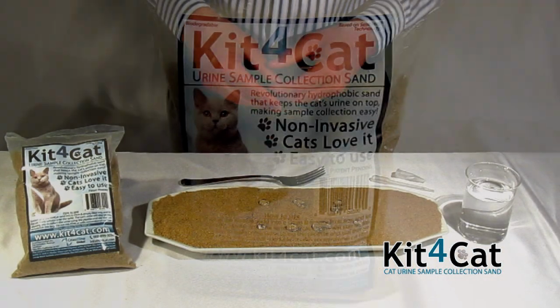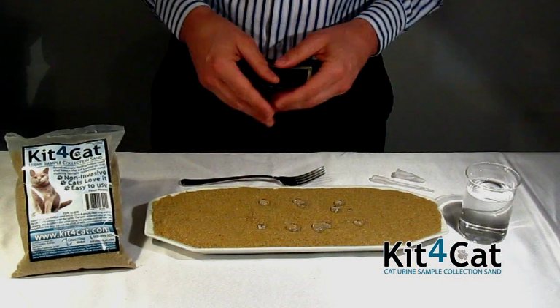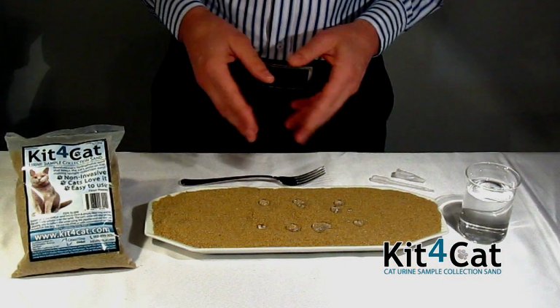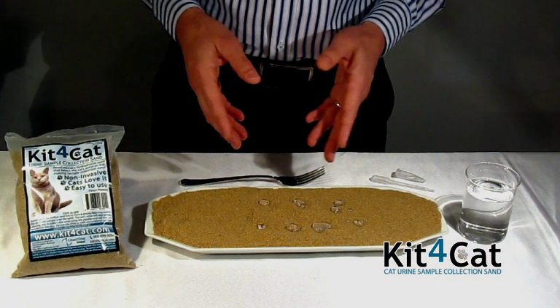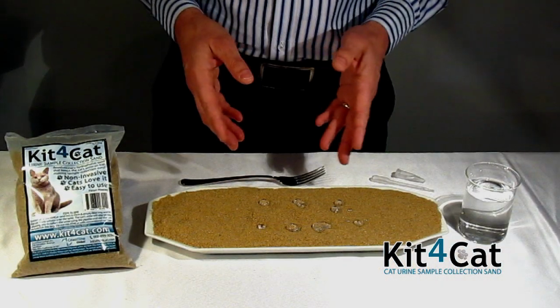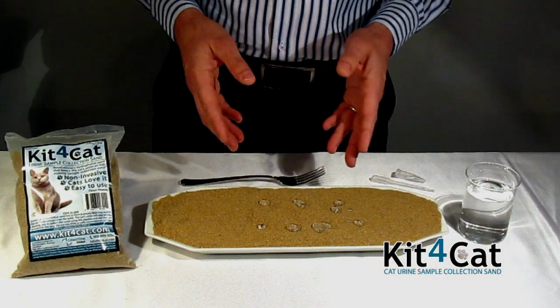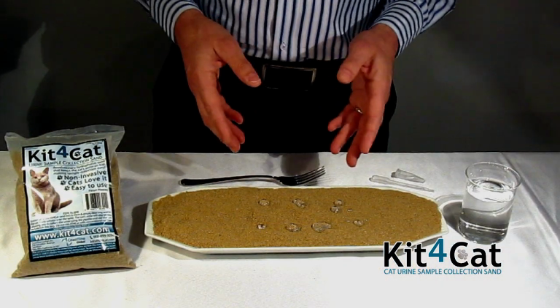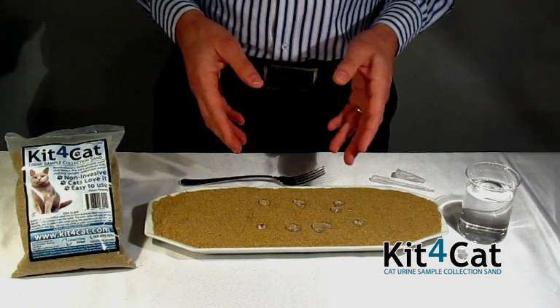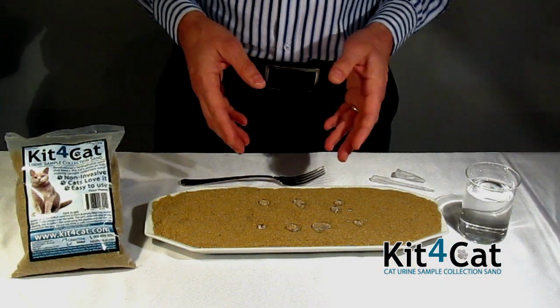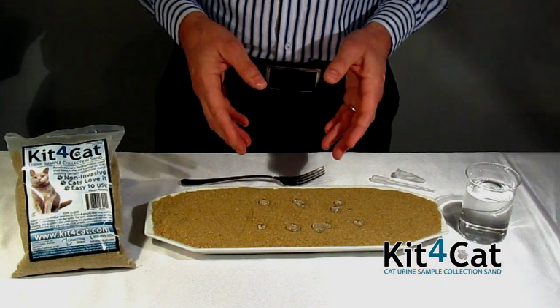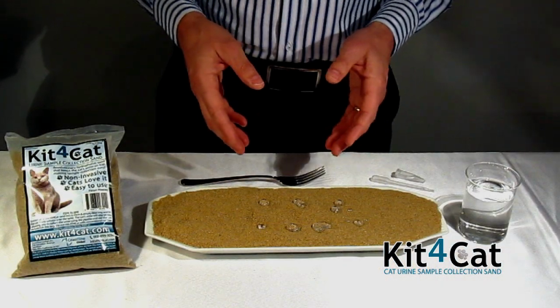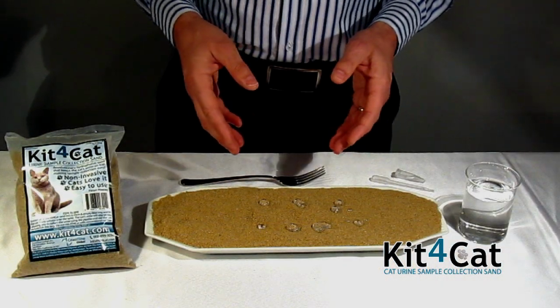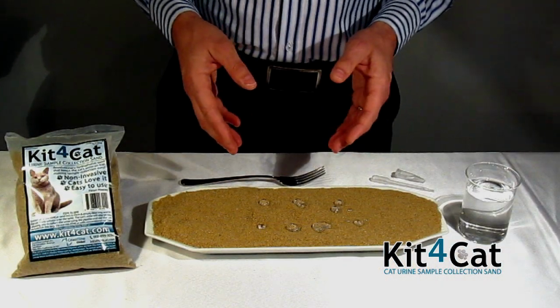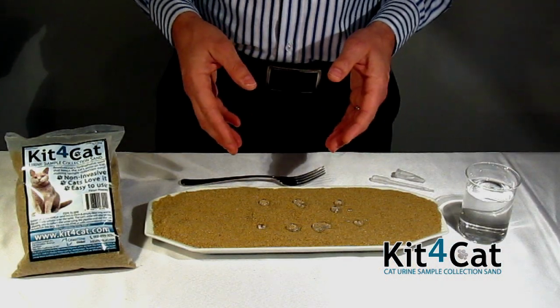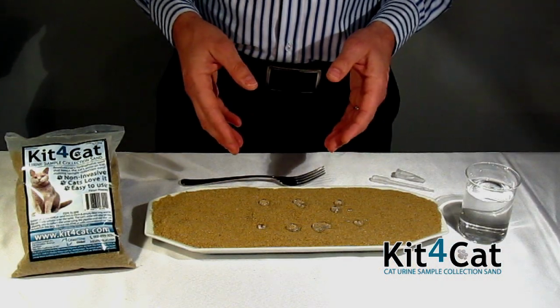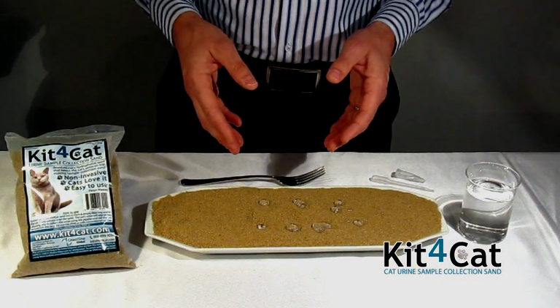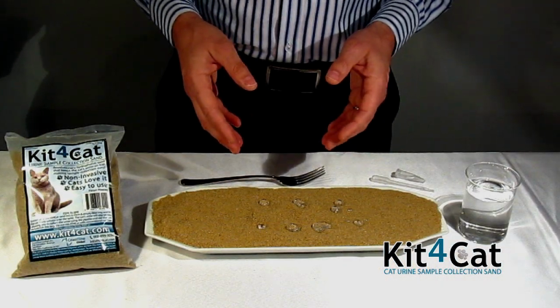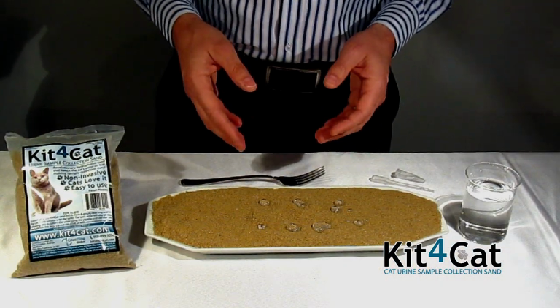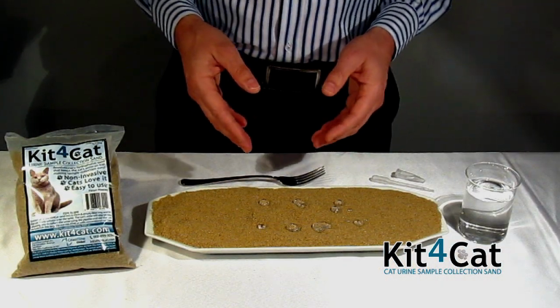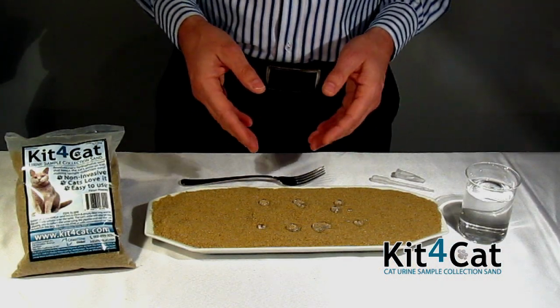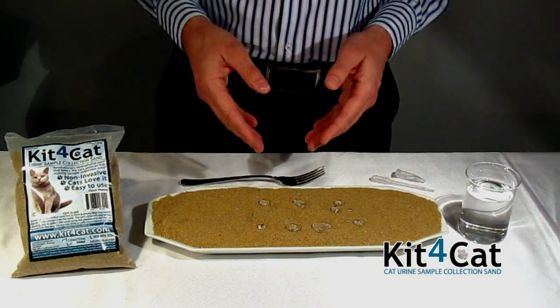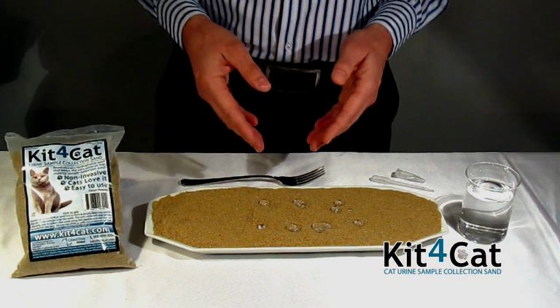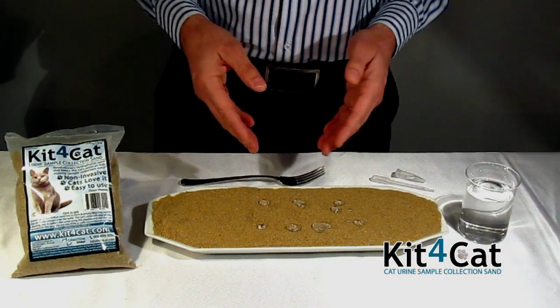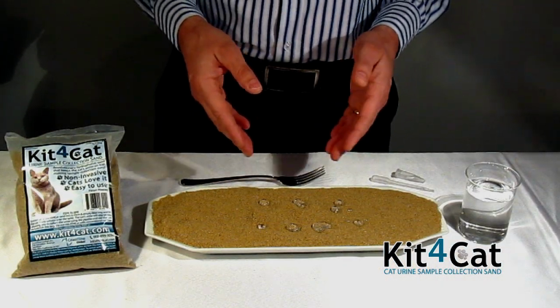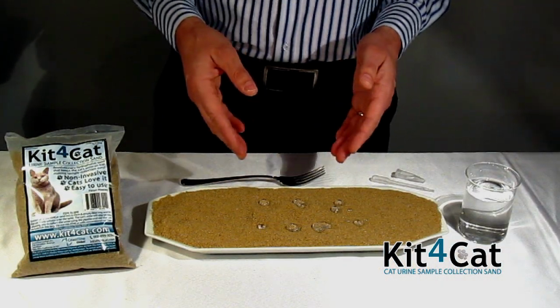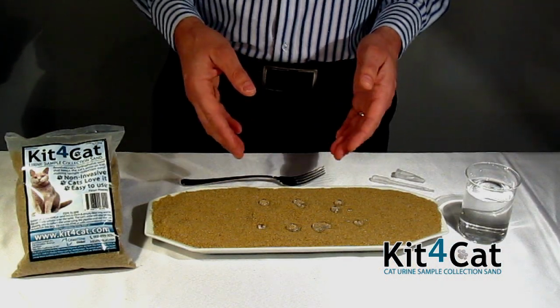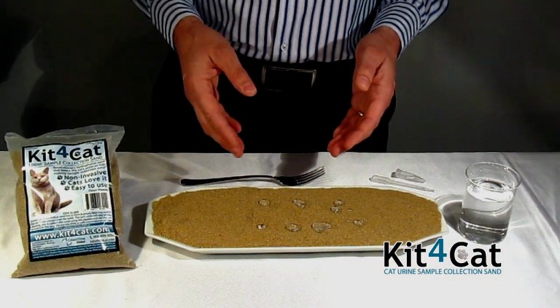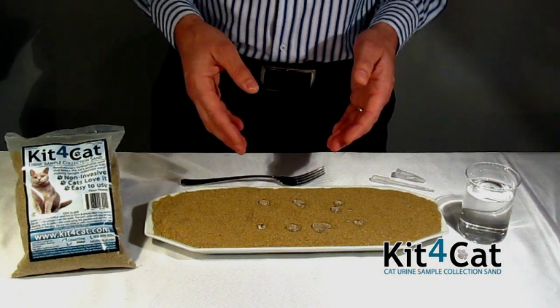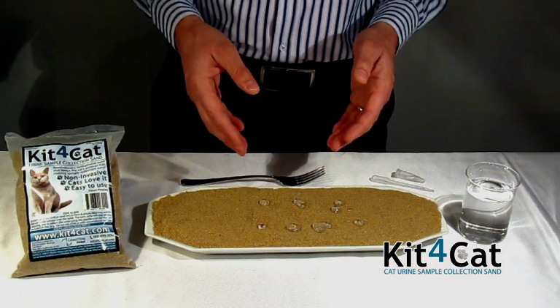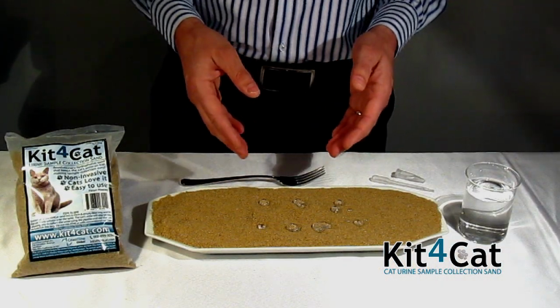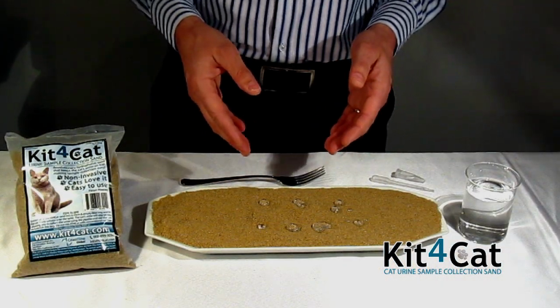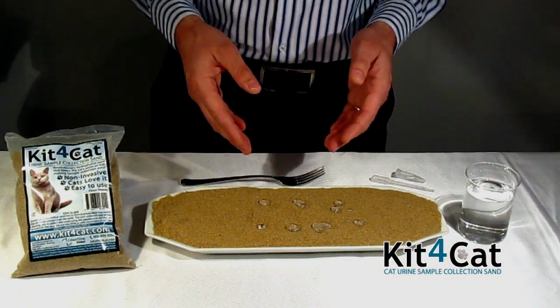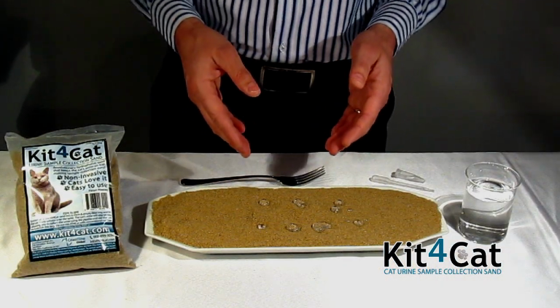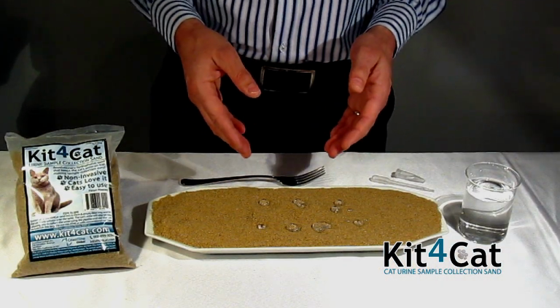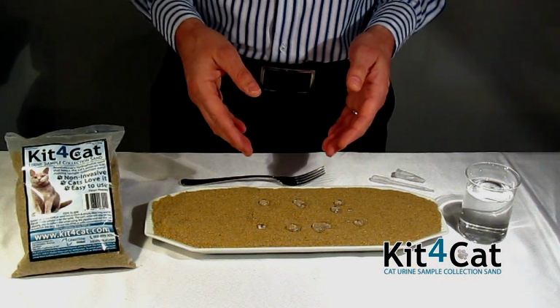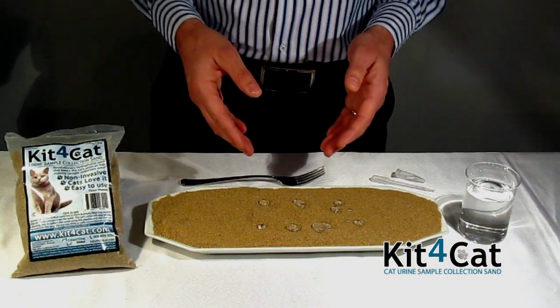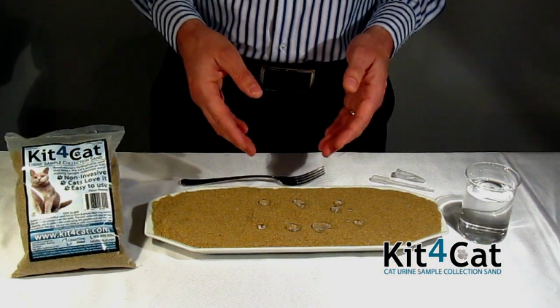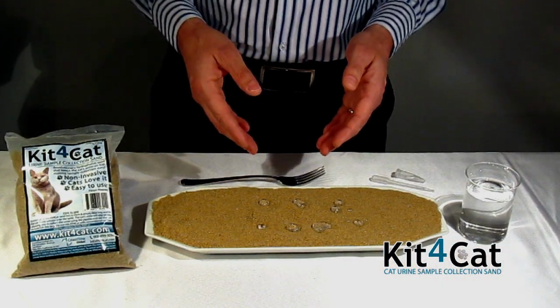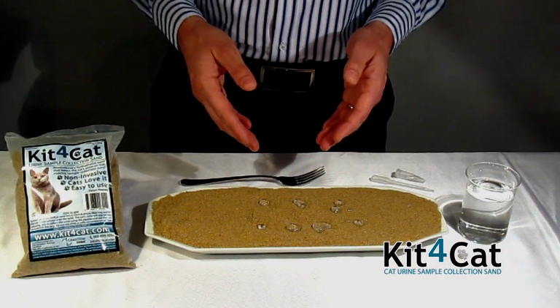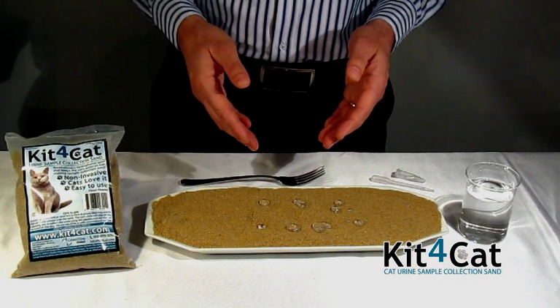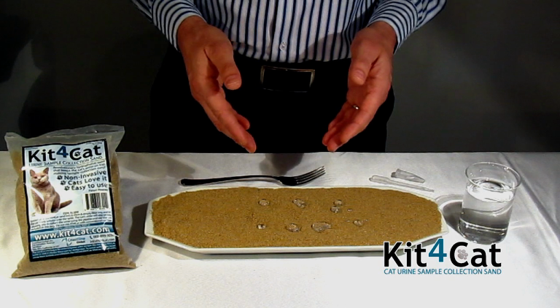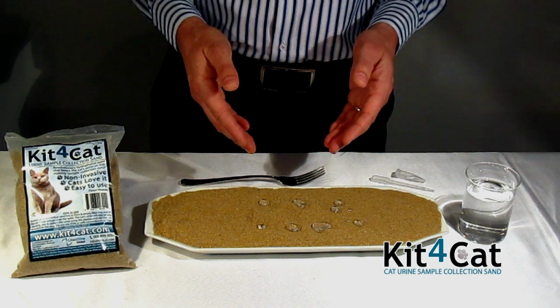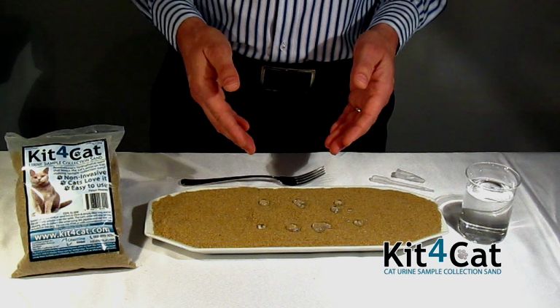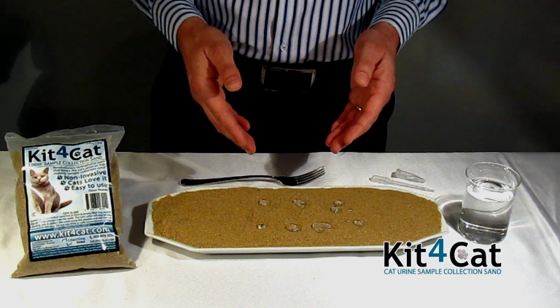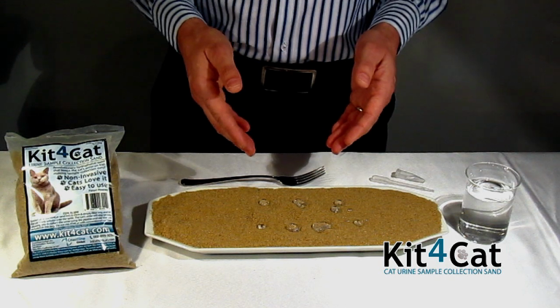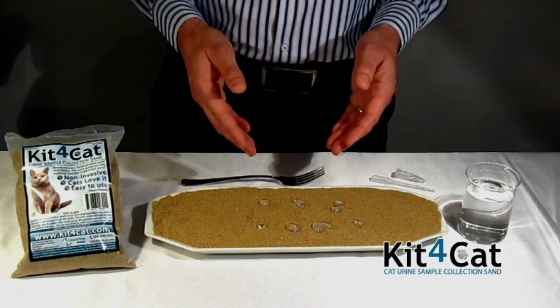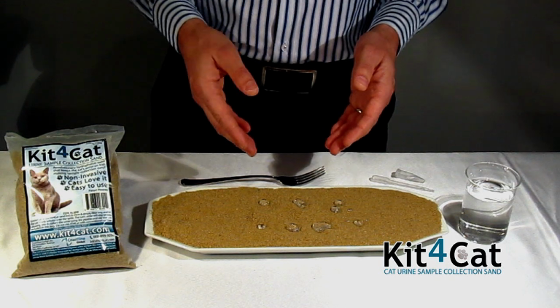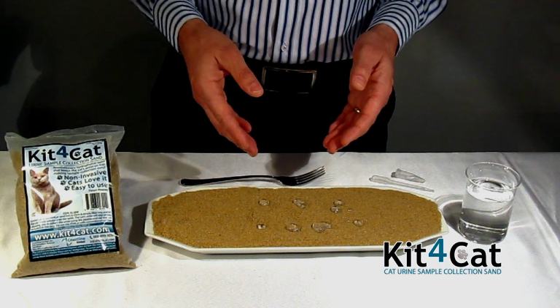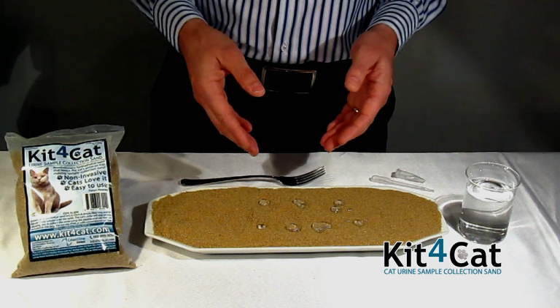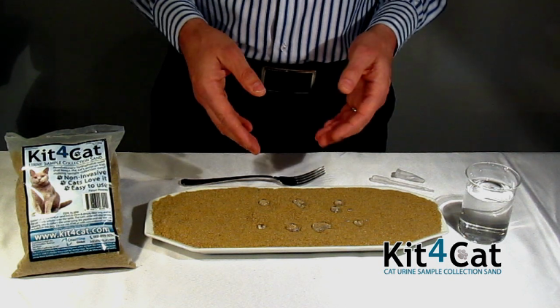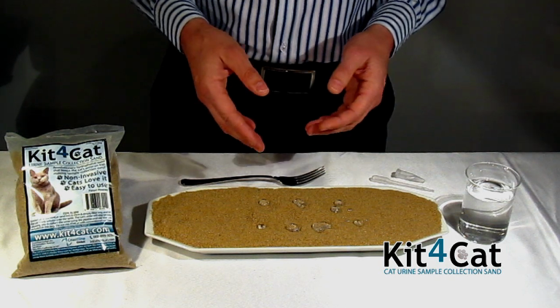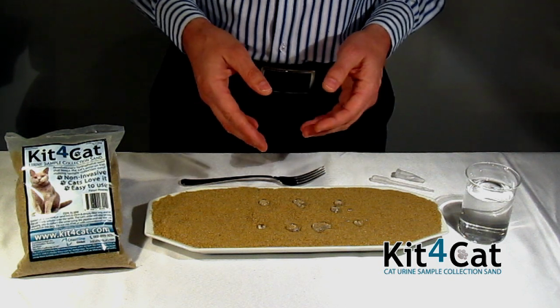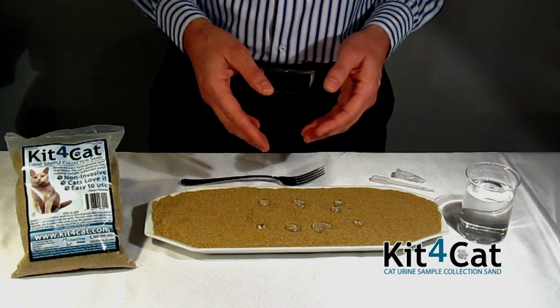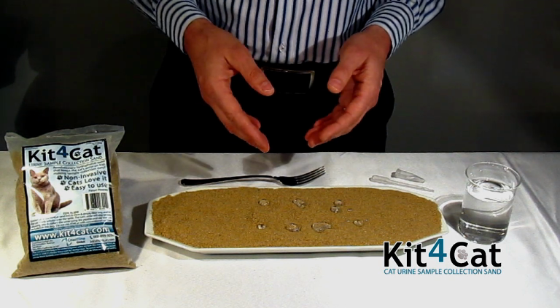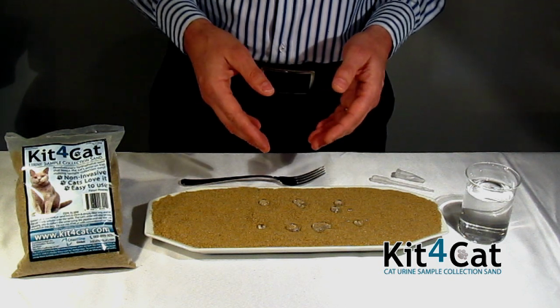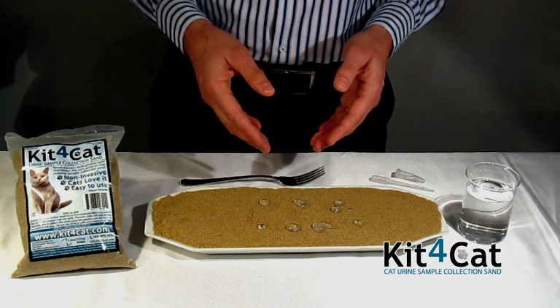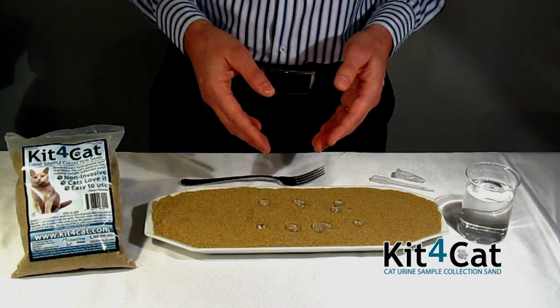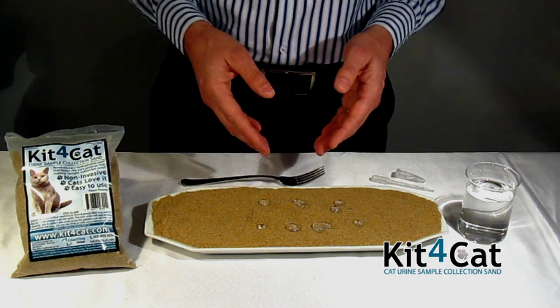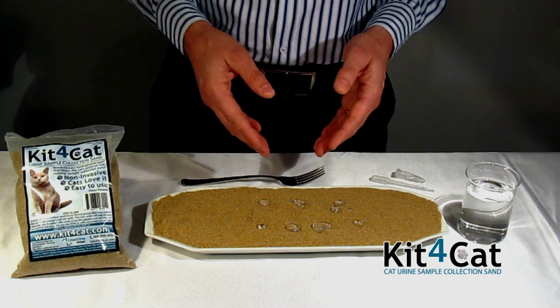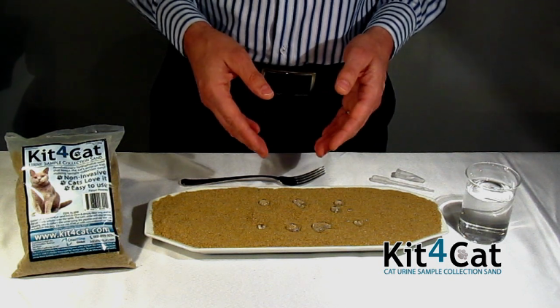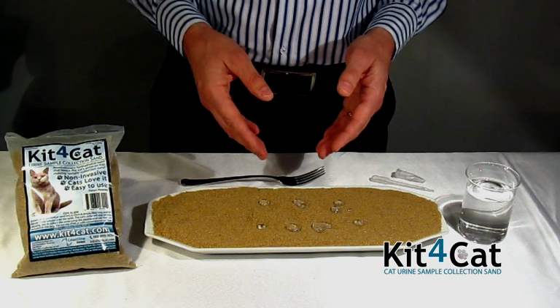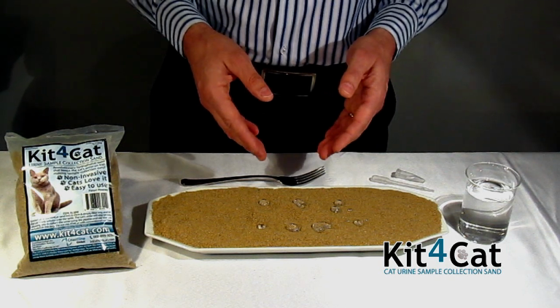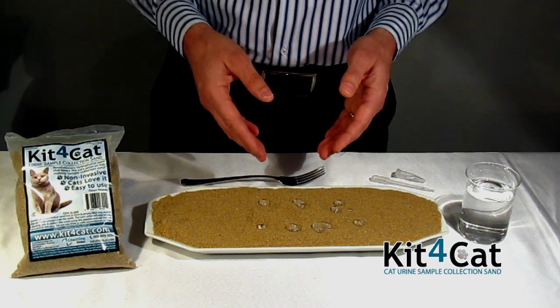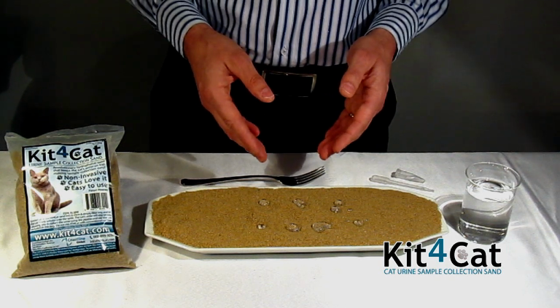Thank you for watching this demonstration. If you have any questions, please feel free to visit us on the web at Kit4Cat.com. Thank you.